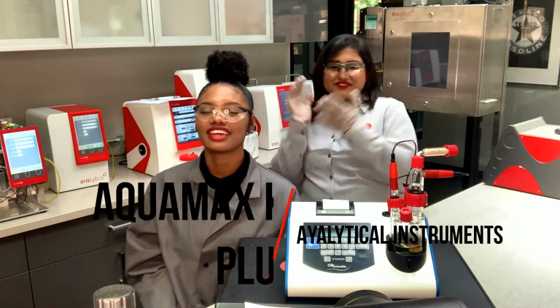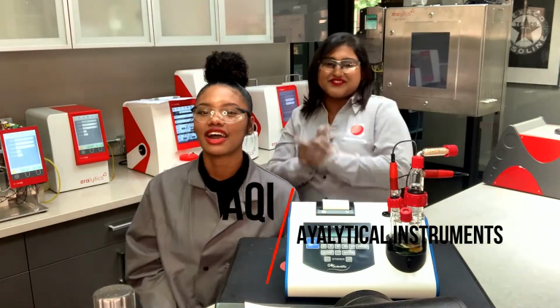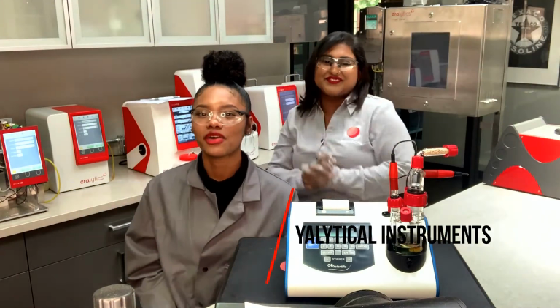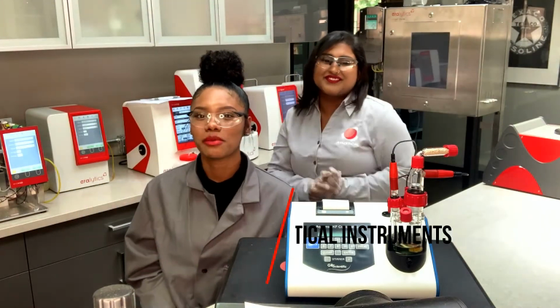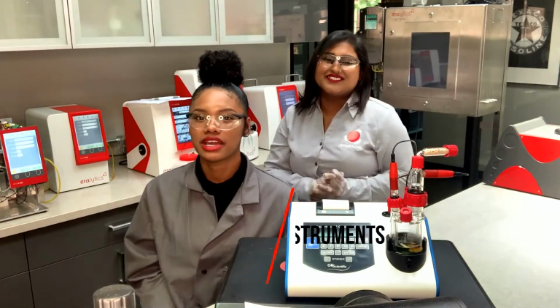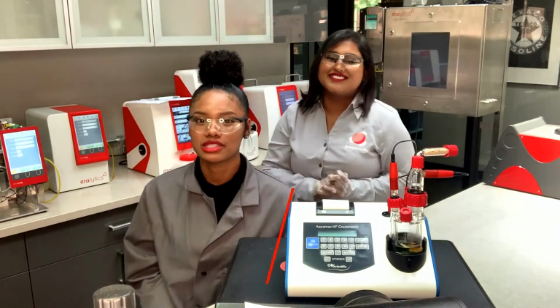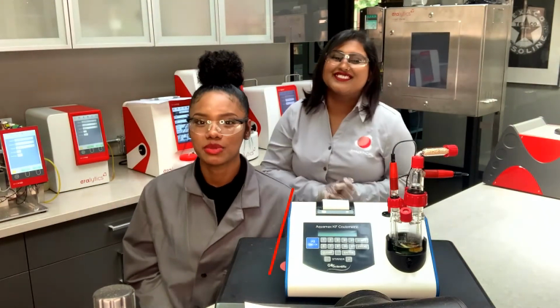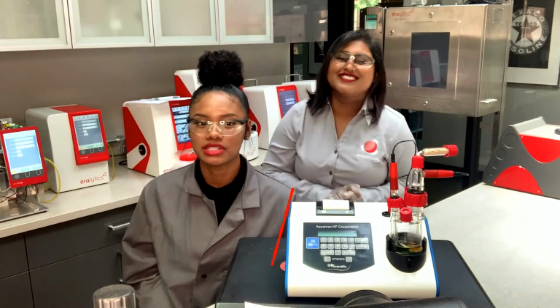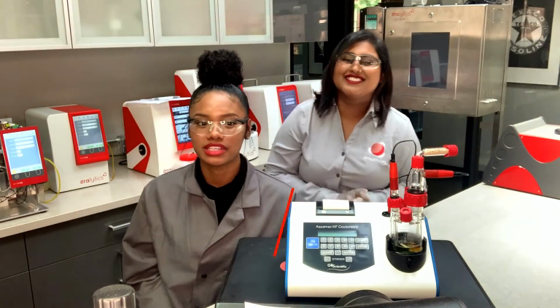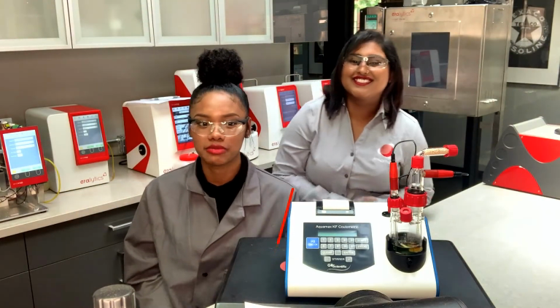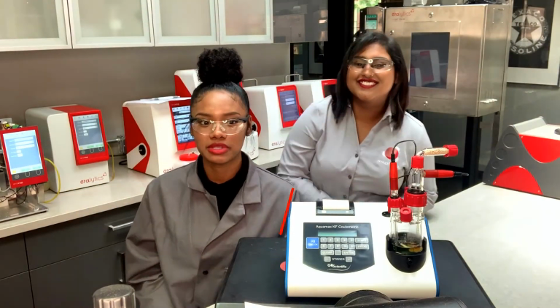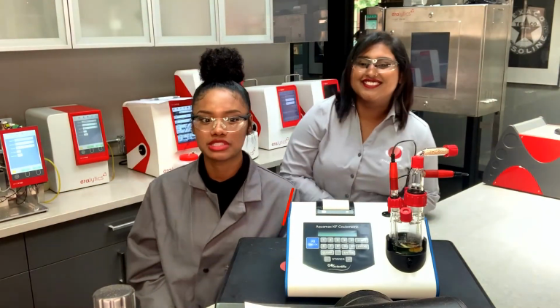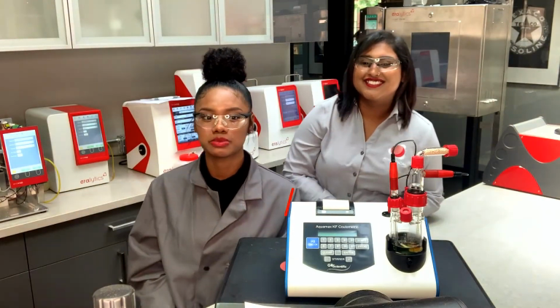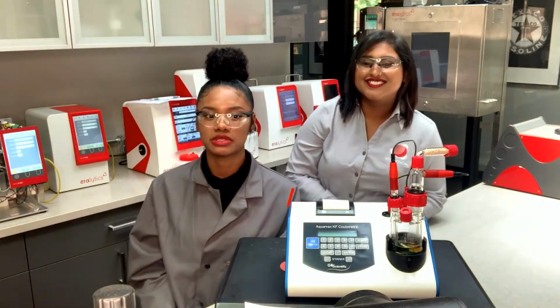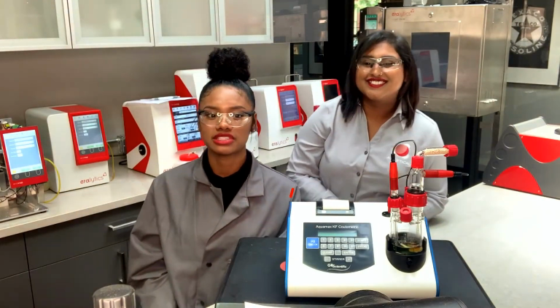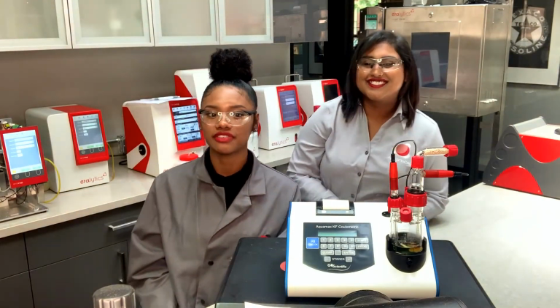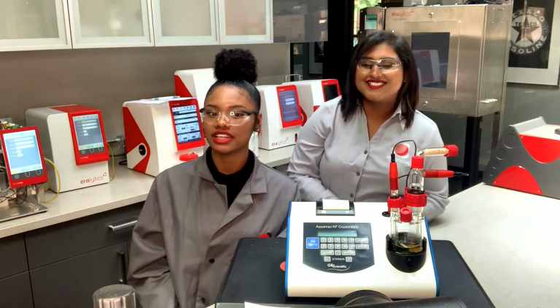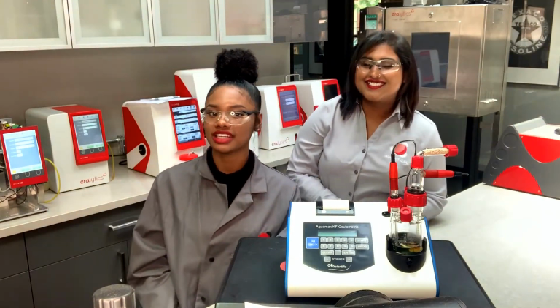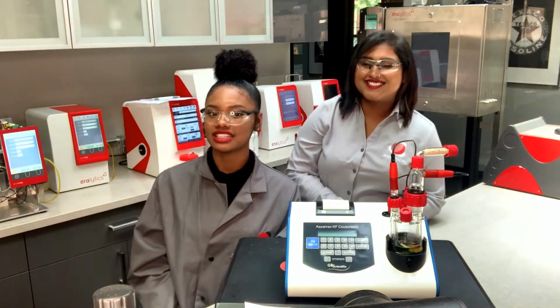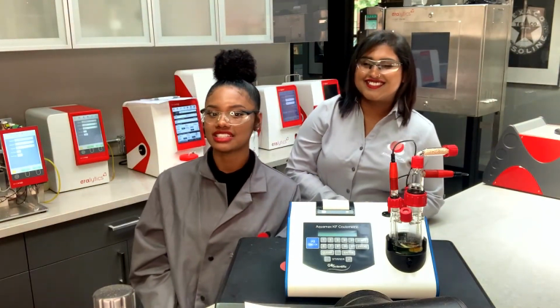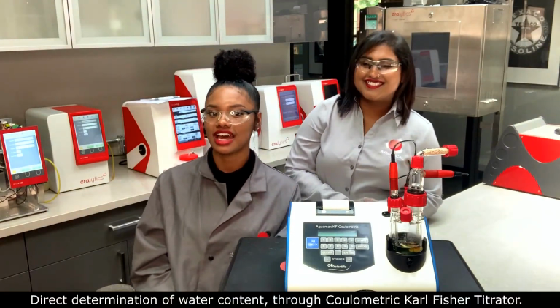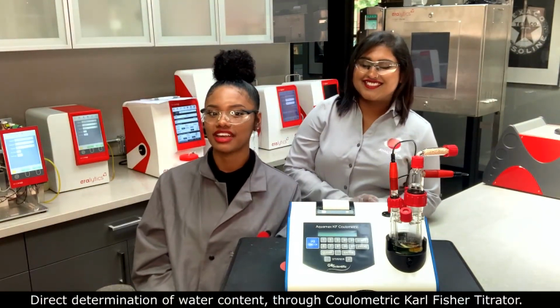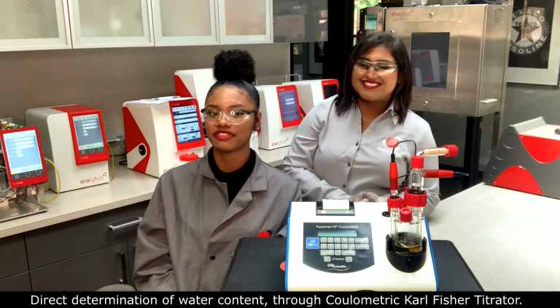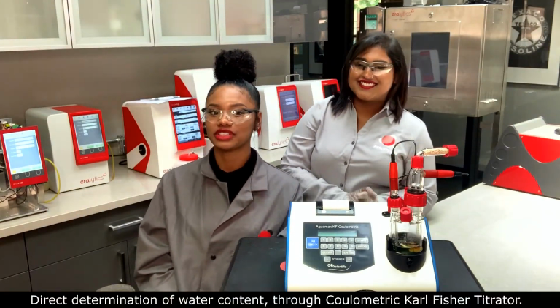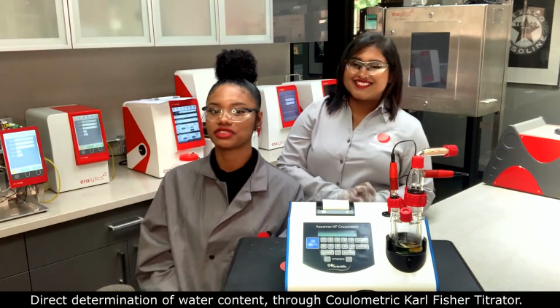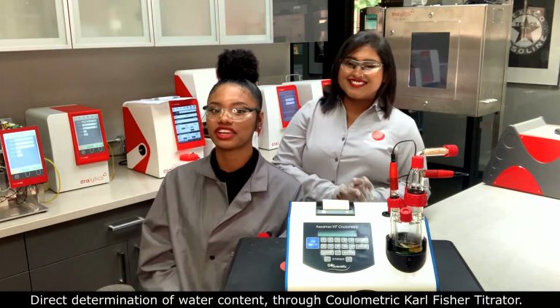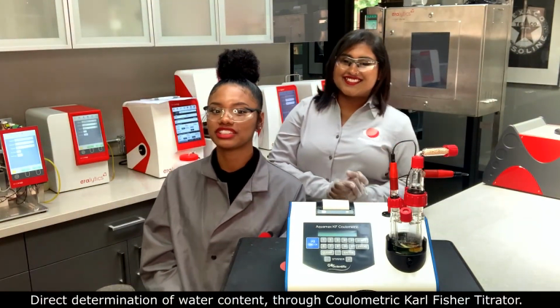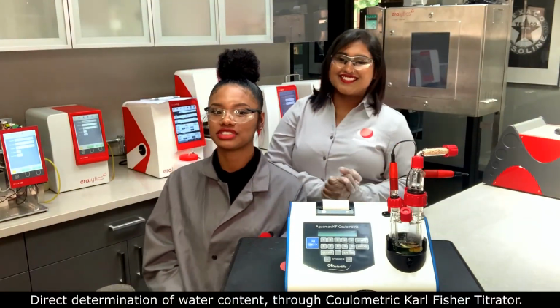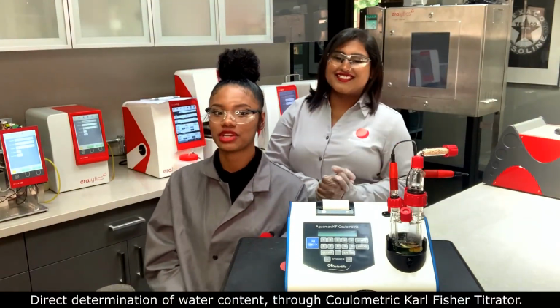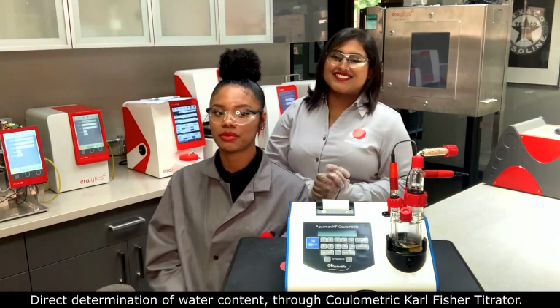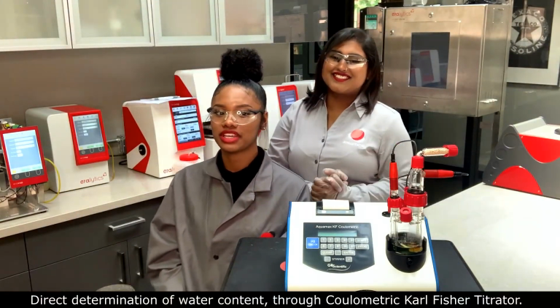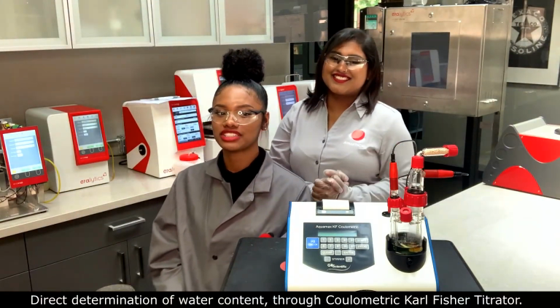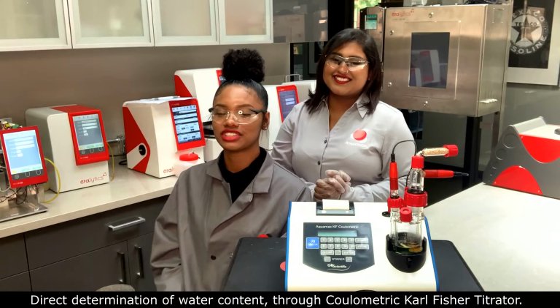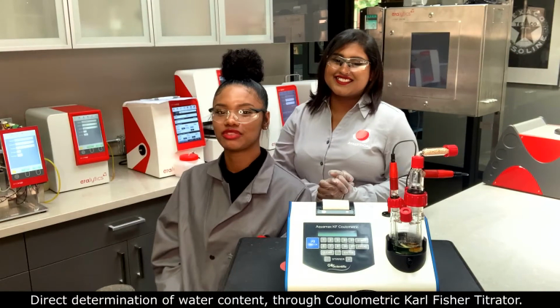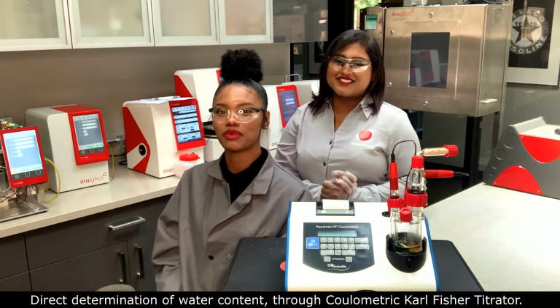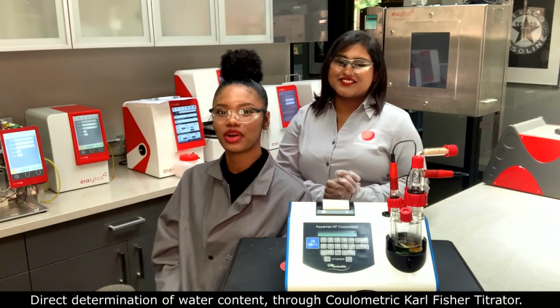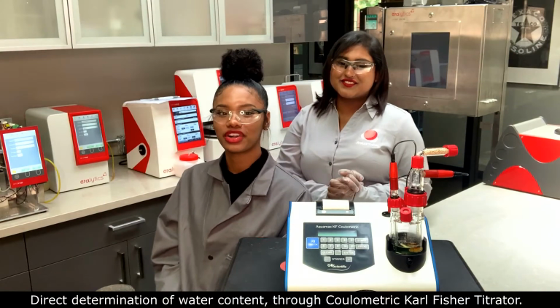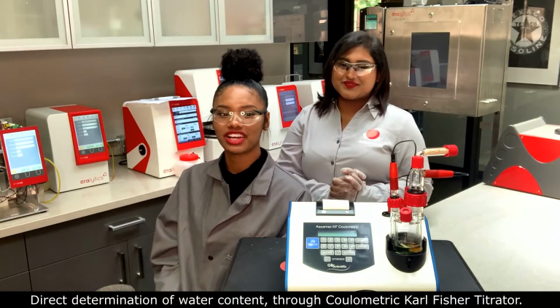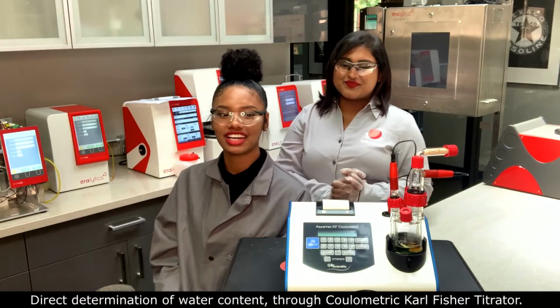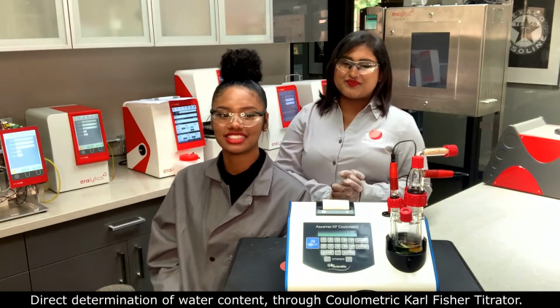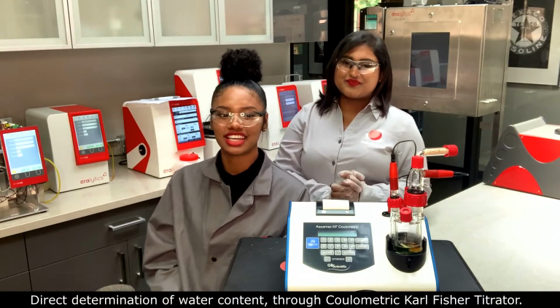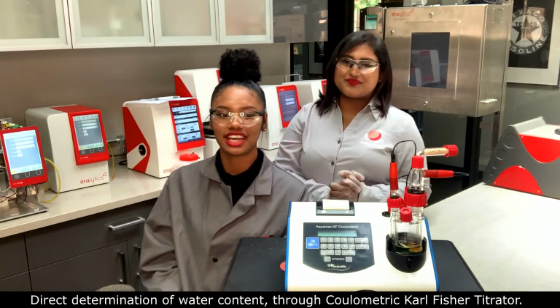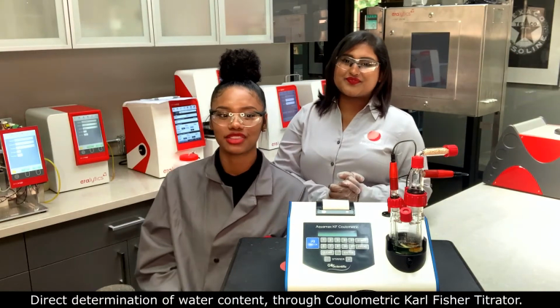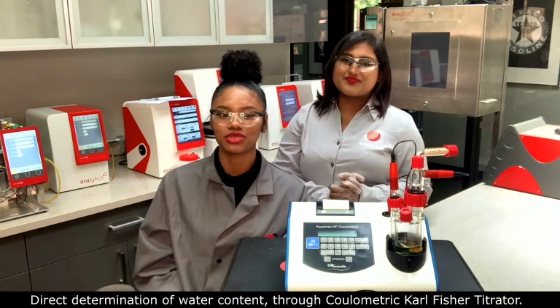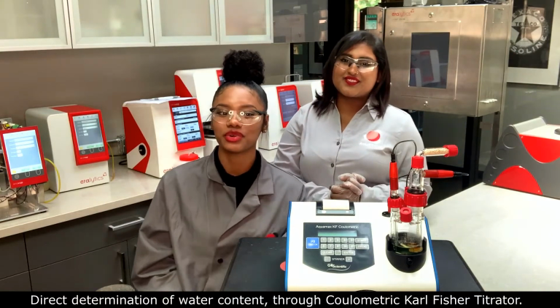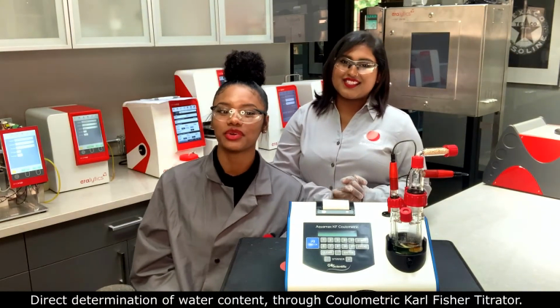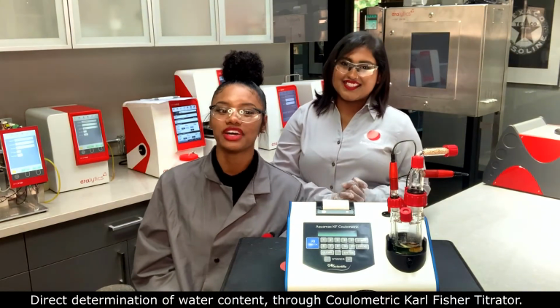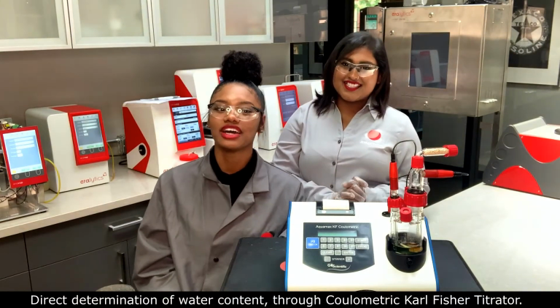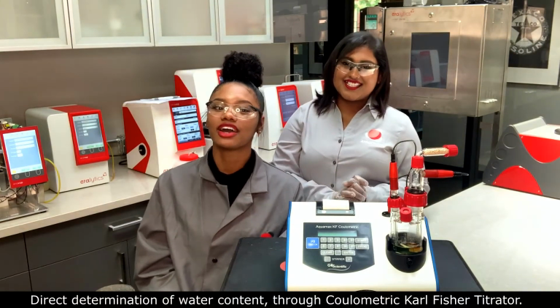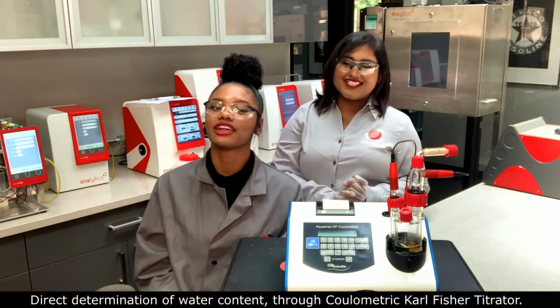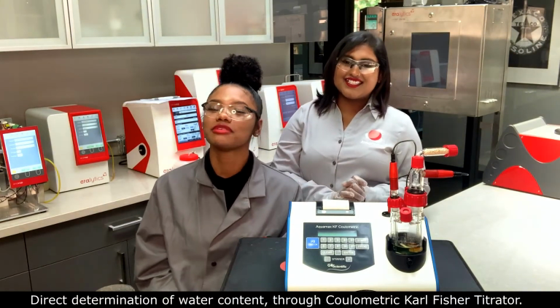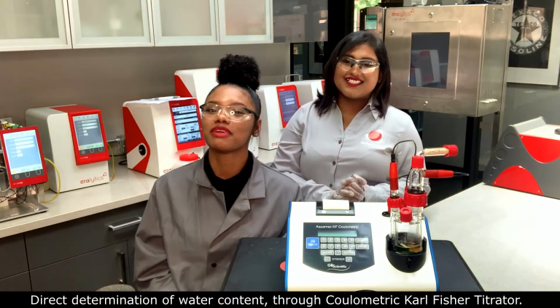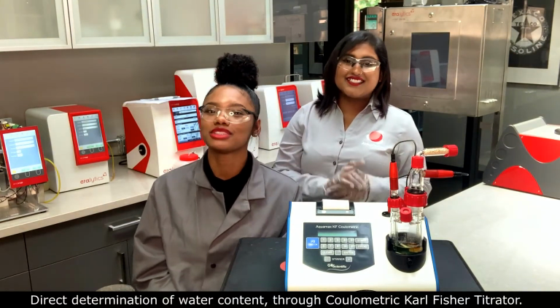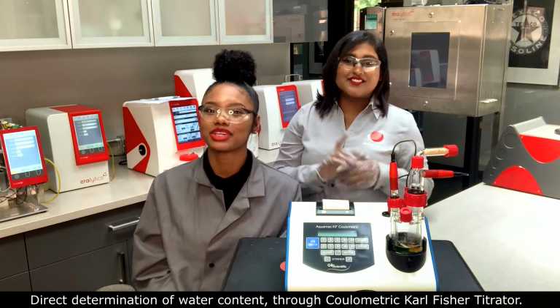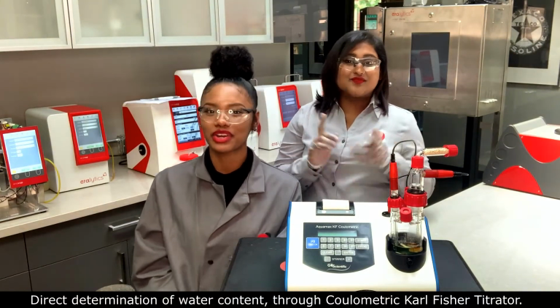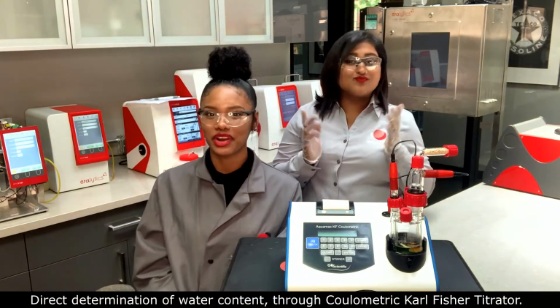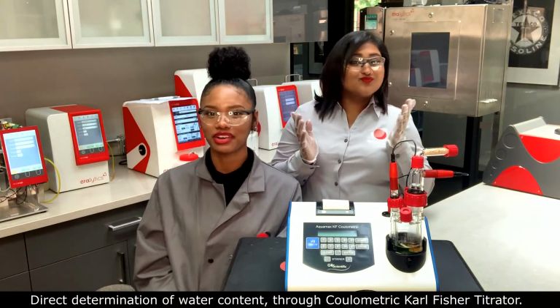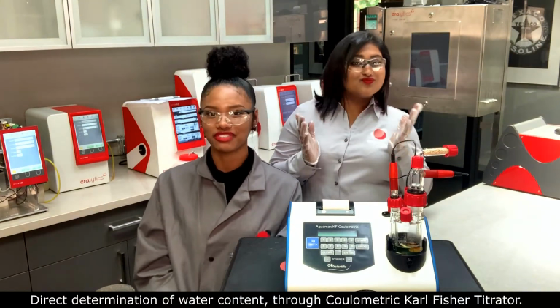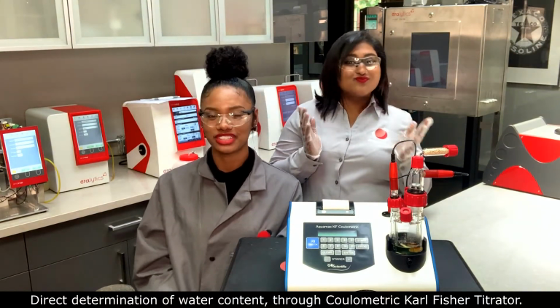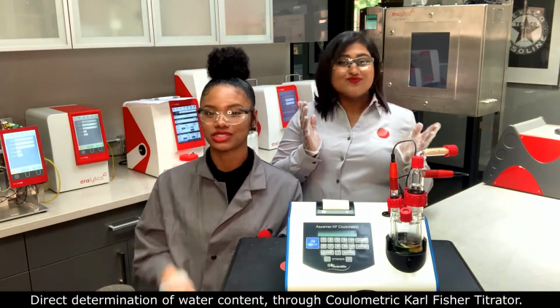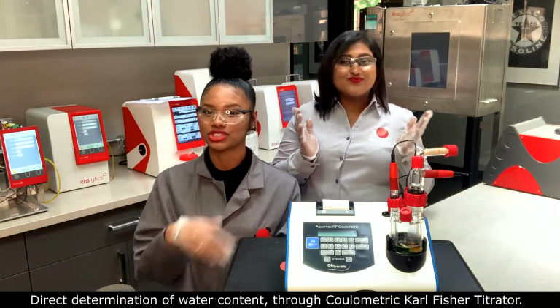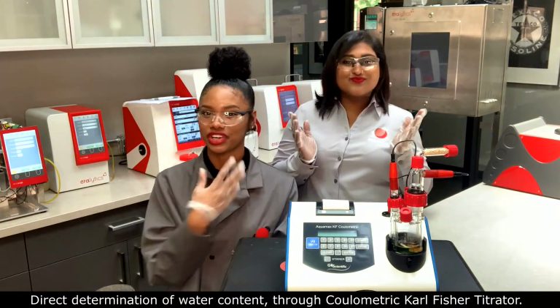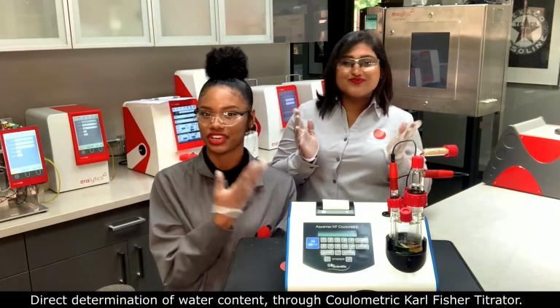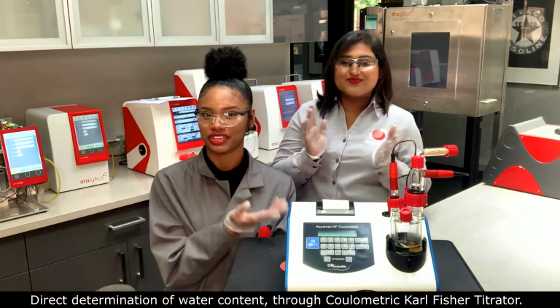The AQUAMAX KF Plus has been specifically designed for direct determination of water content through colorimetric Karl Fischer titrators.